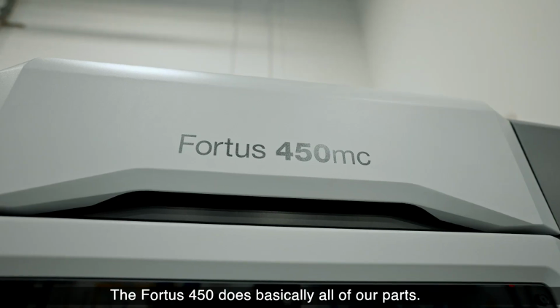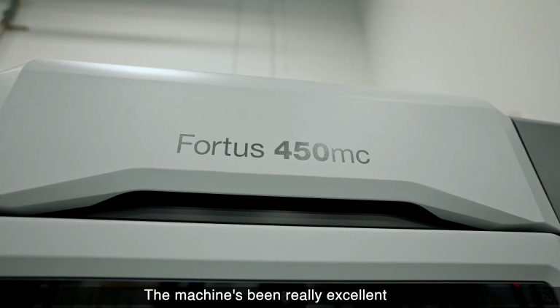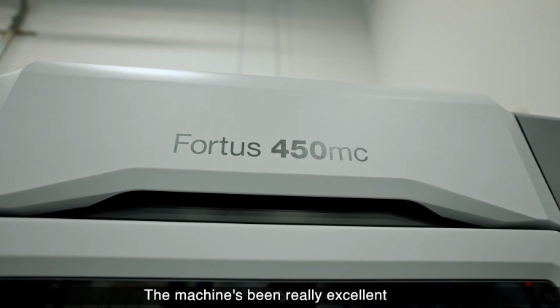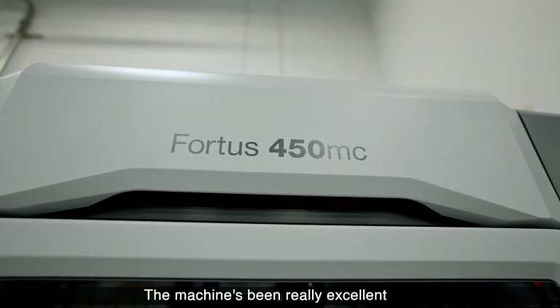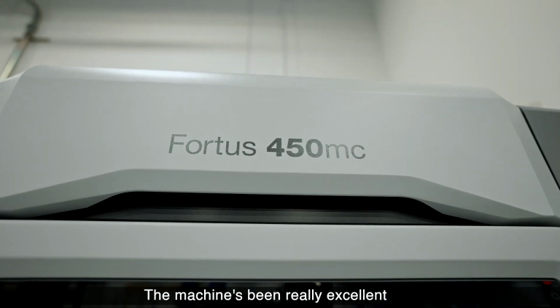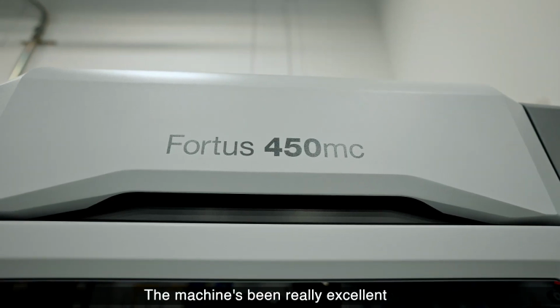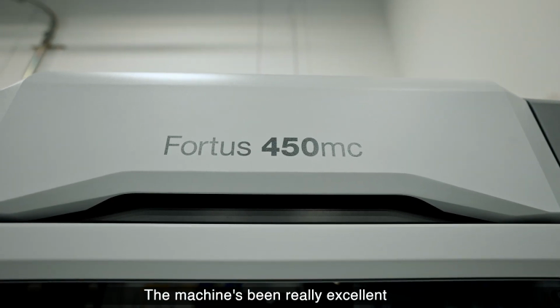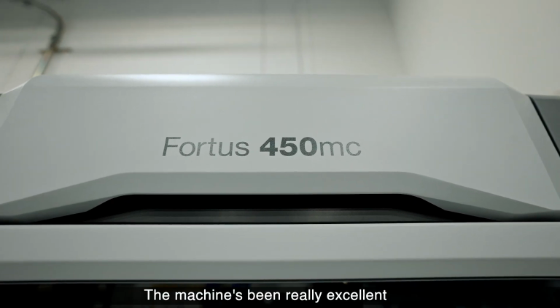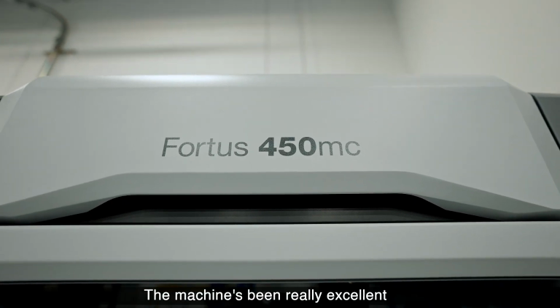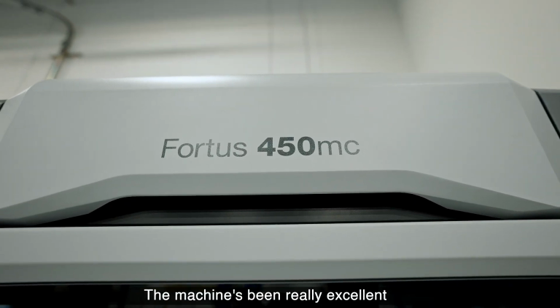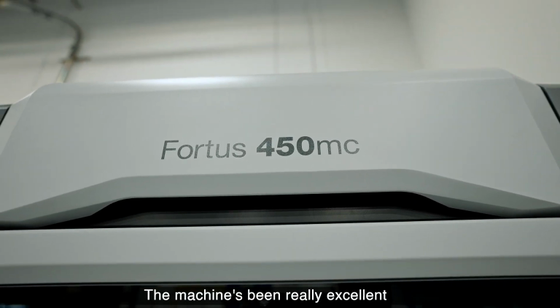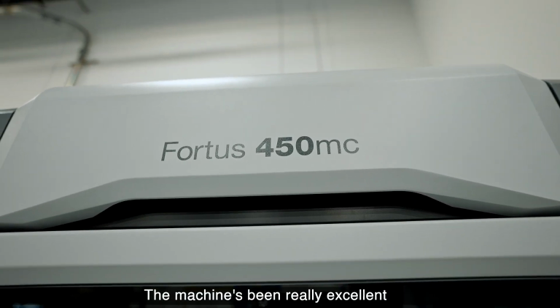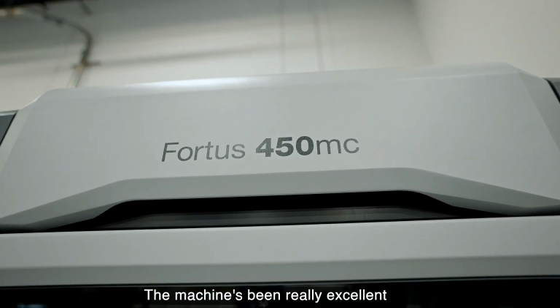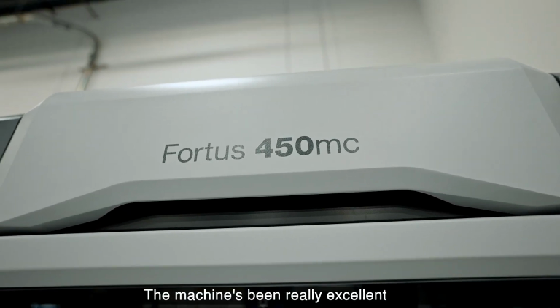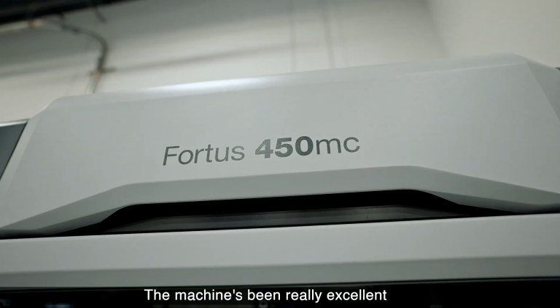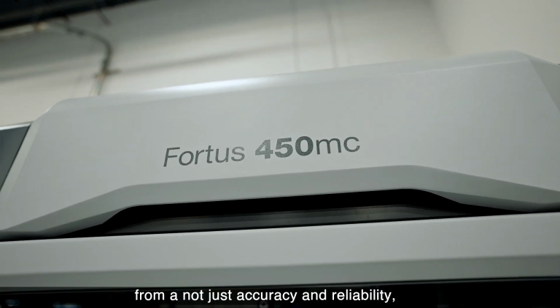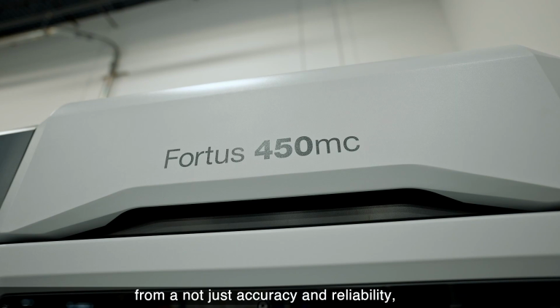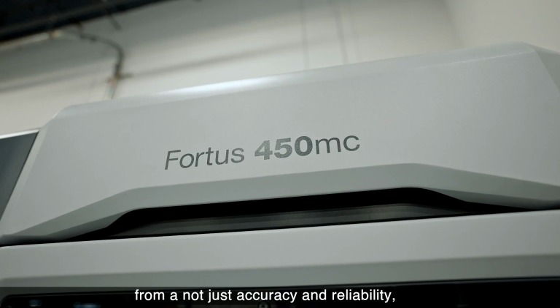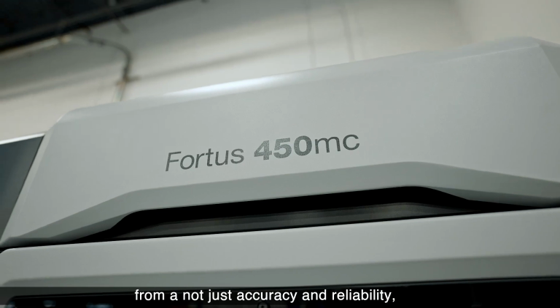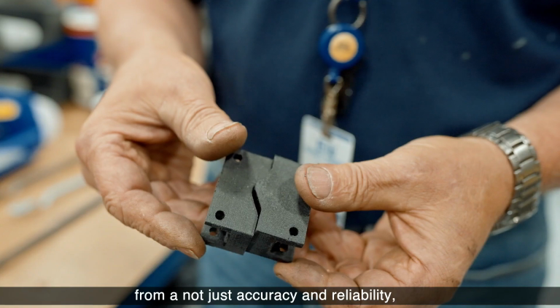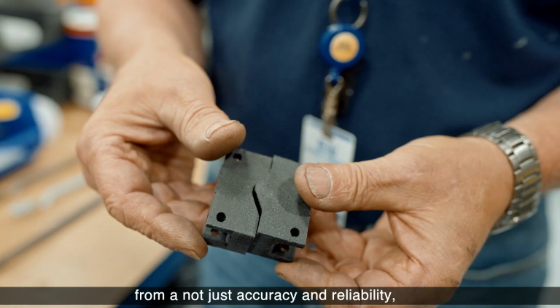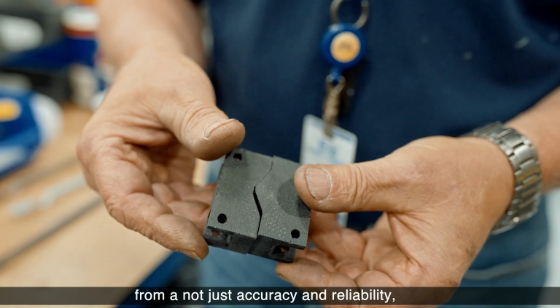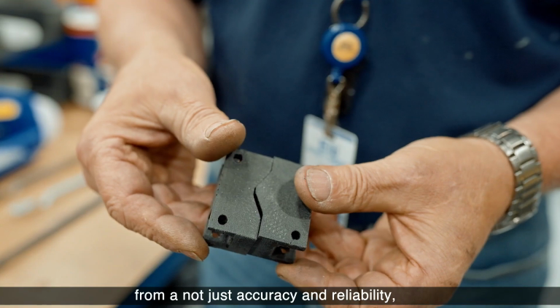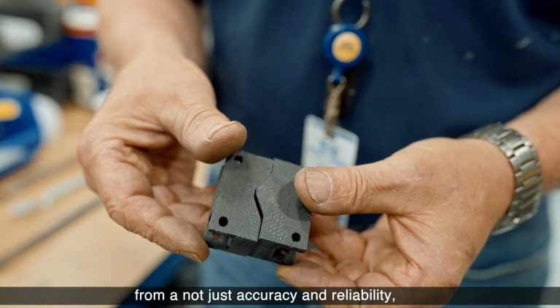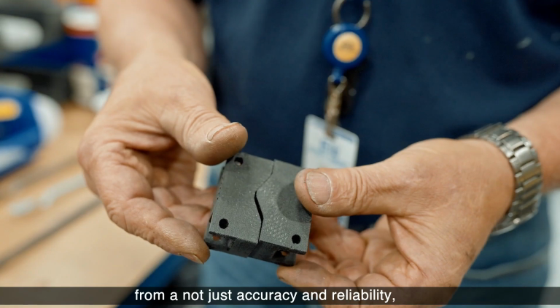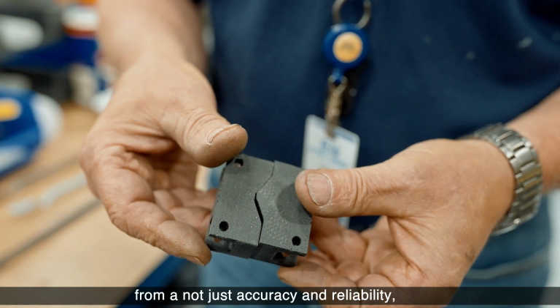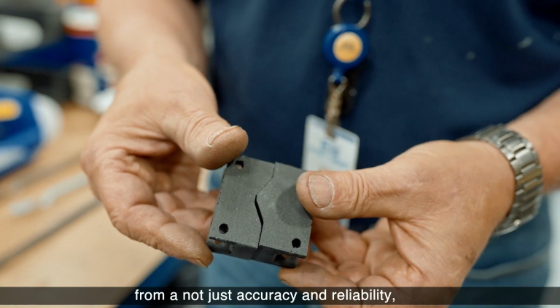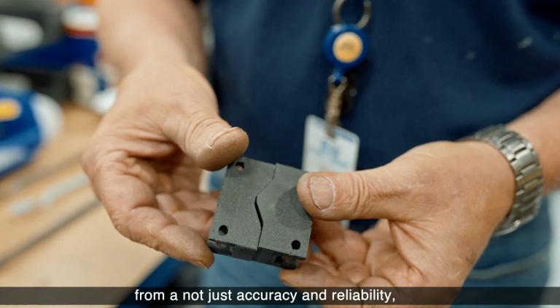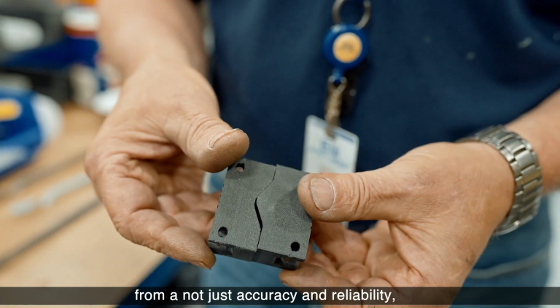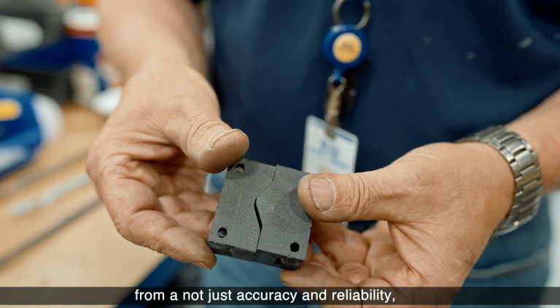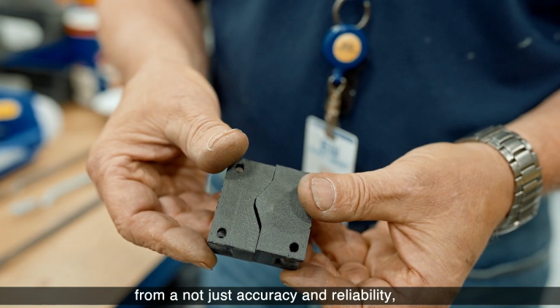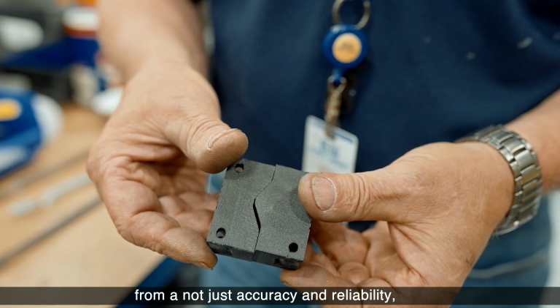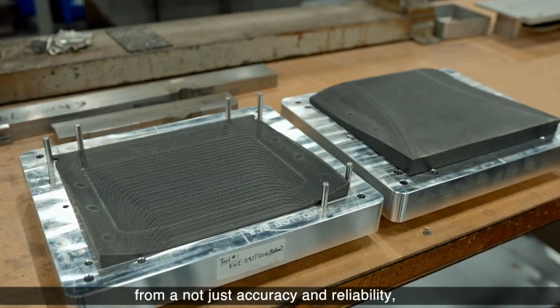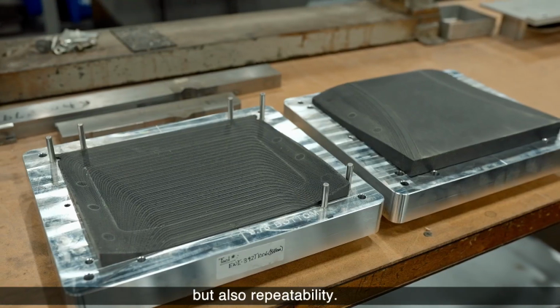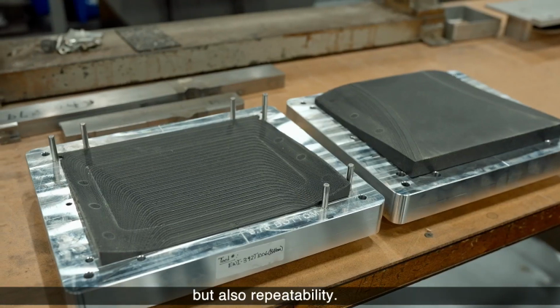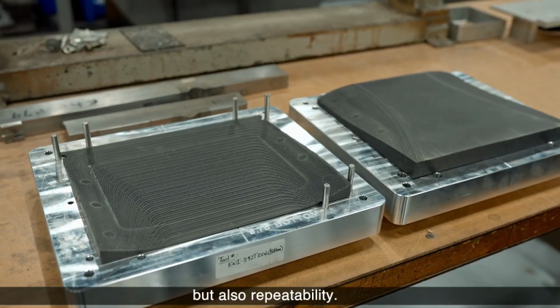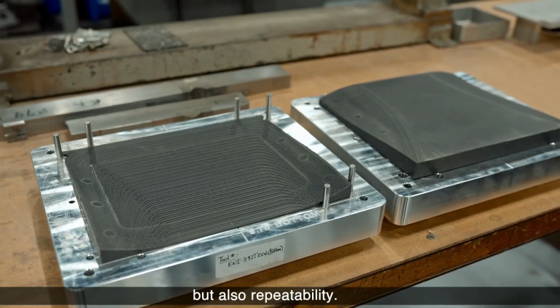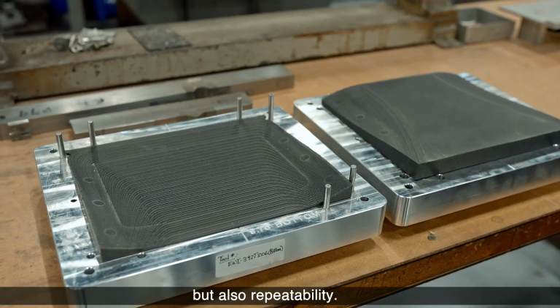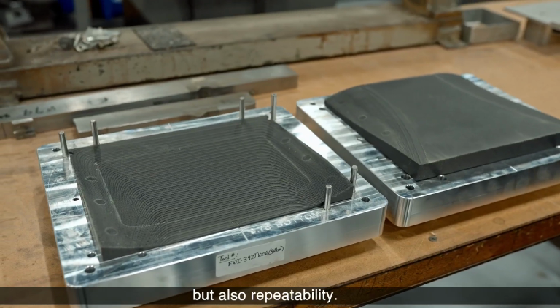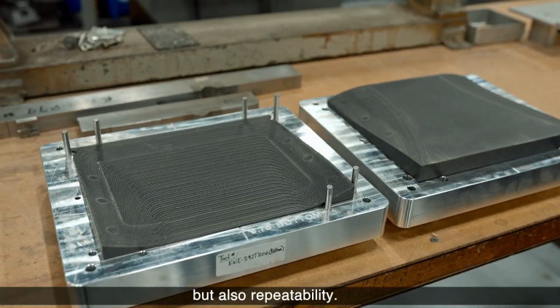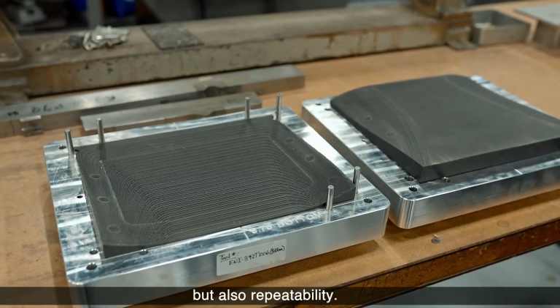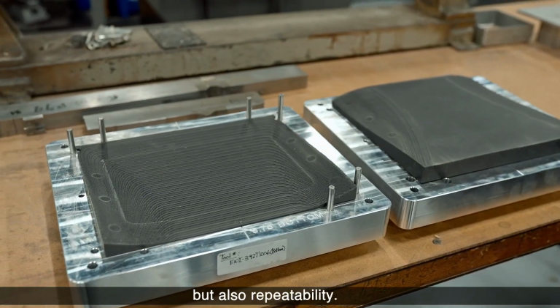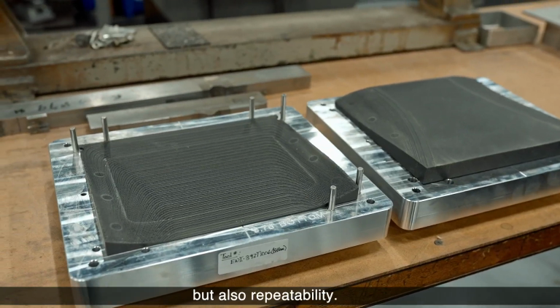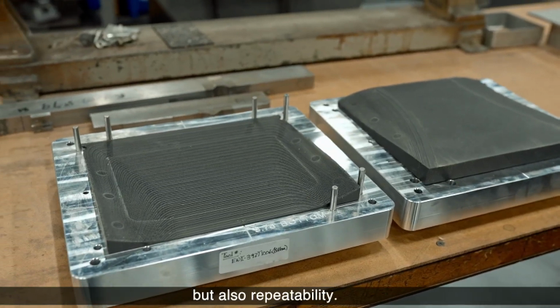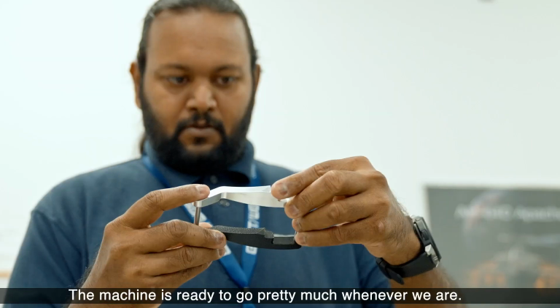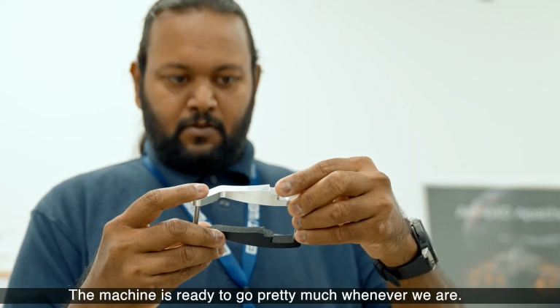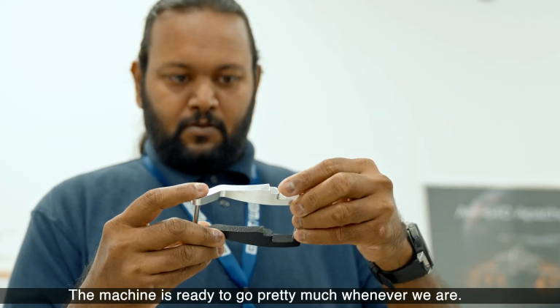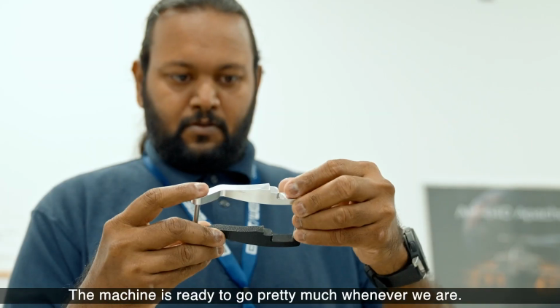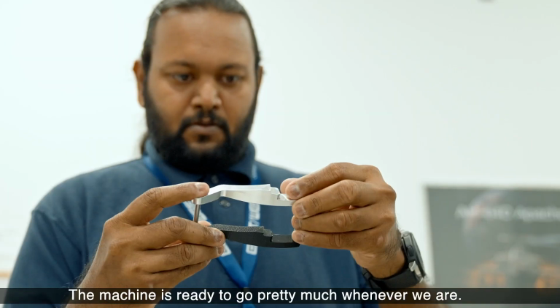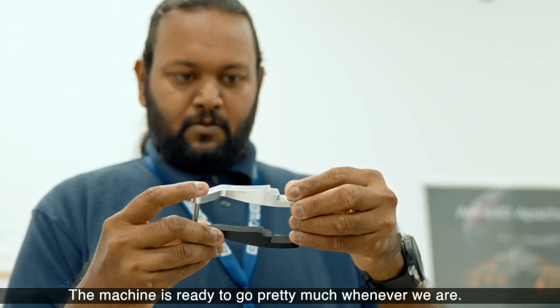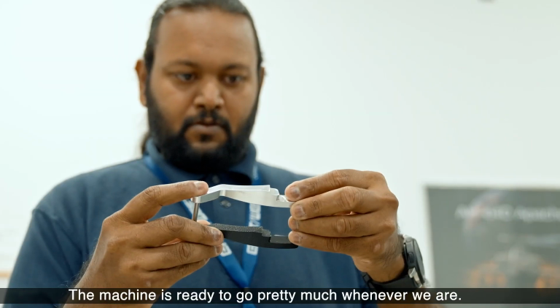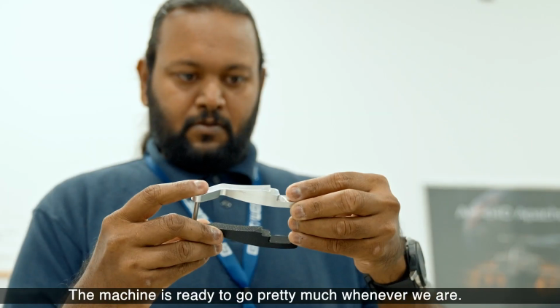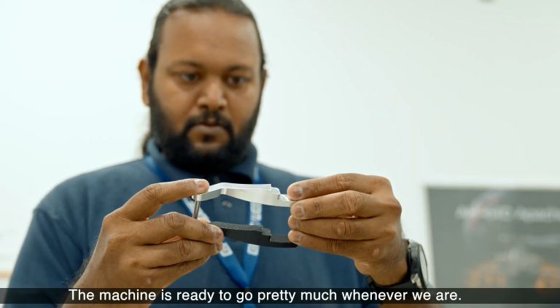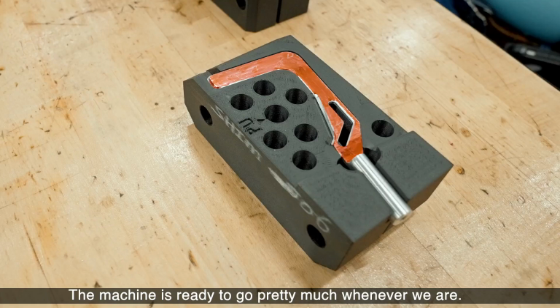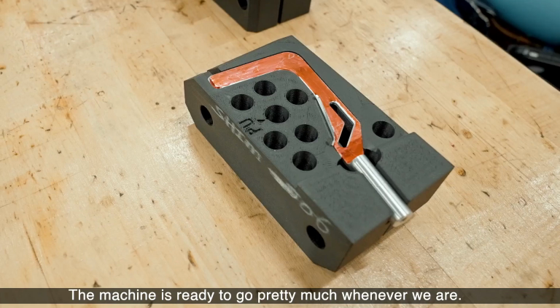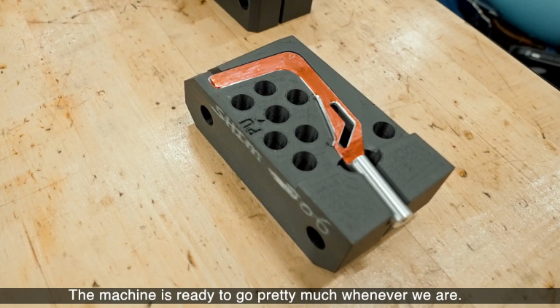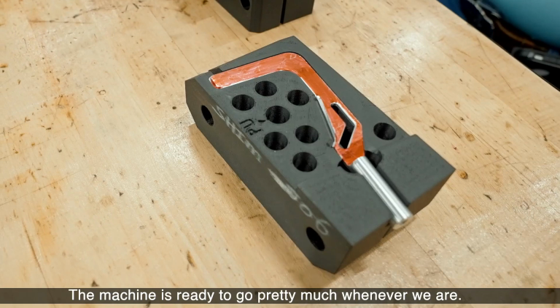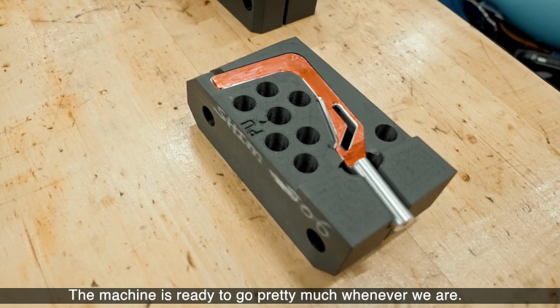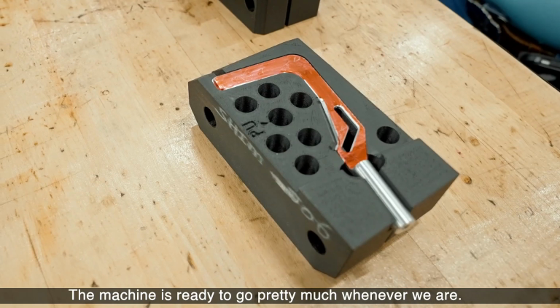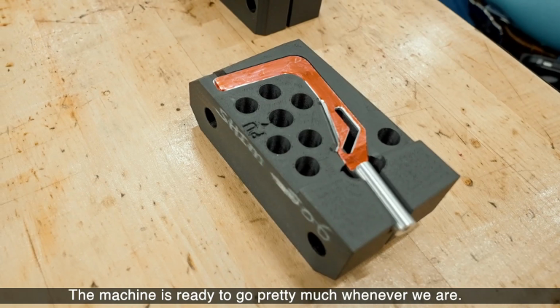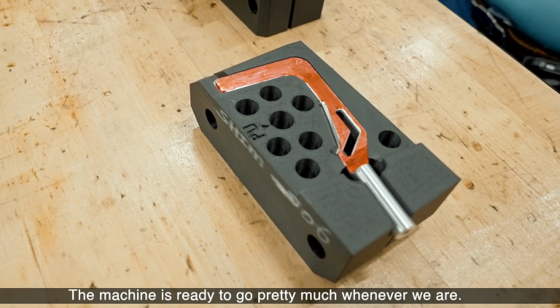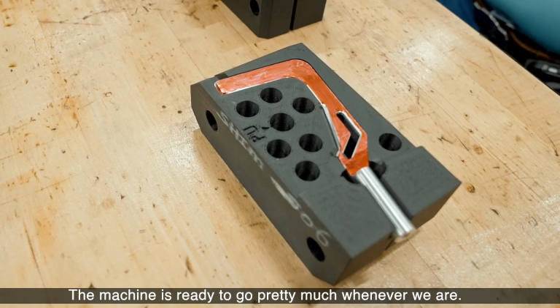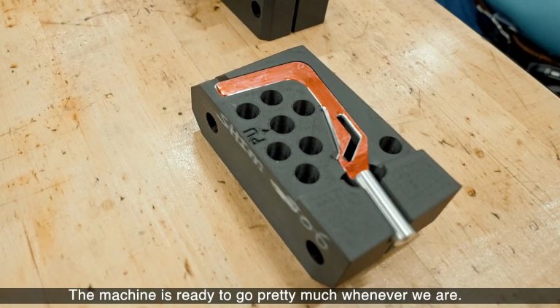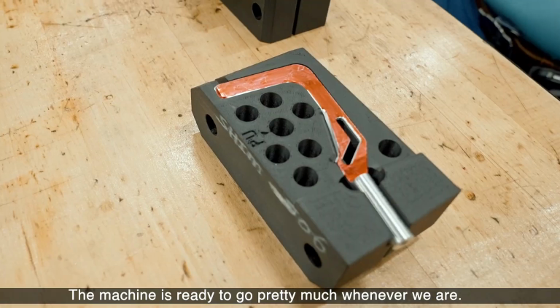The Fortus 450 does basically all of our parts. The machine has been really excellent — not just from an accuracy and reliability standpoint, but also repeatability. The machine is ready to go pretty much whenever we are.